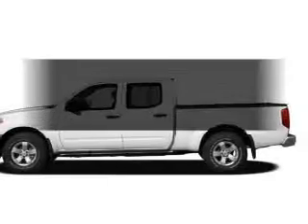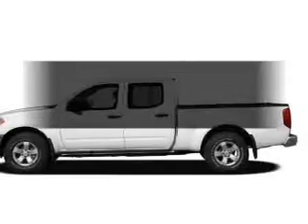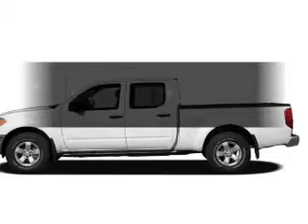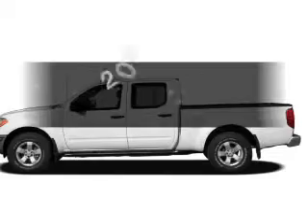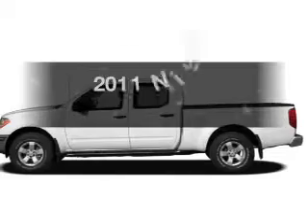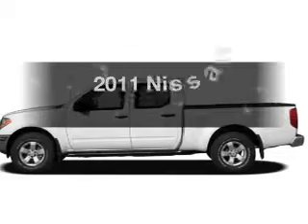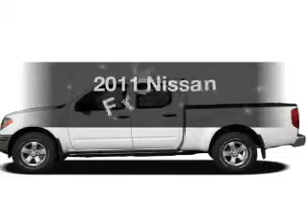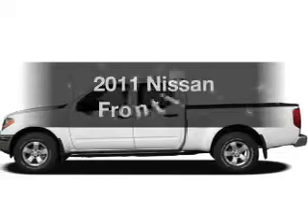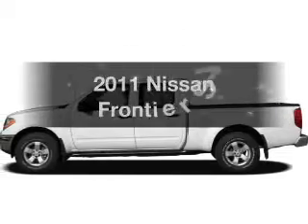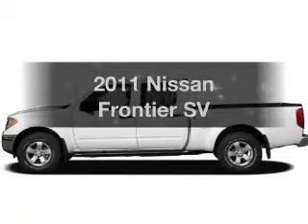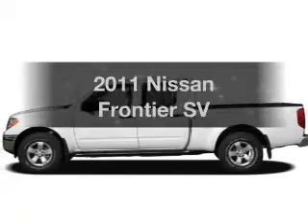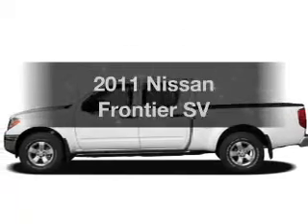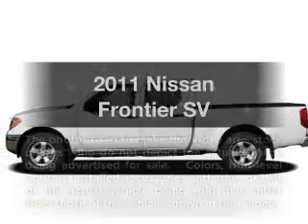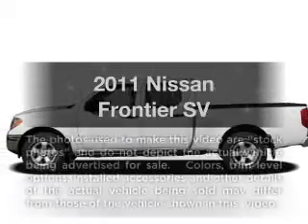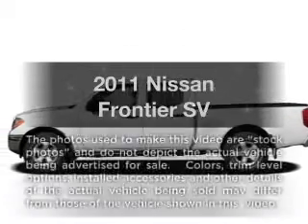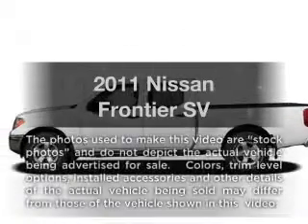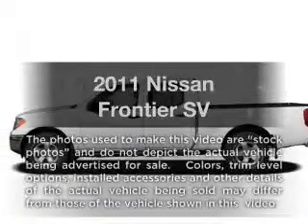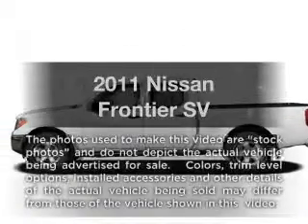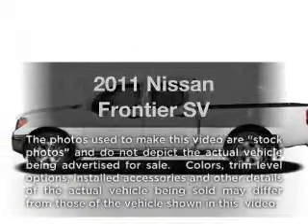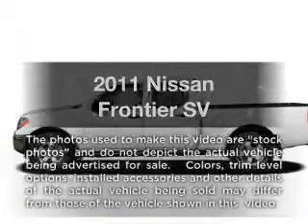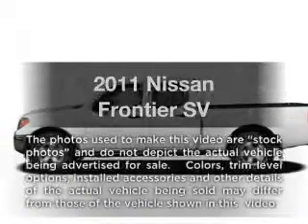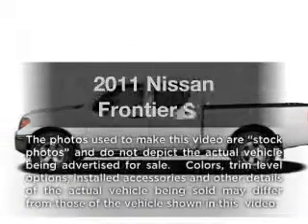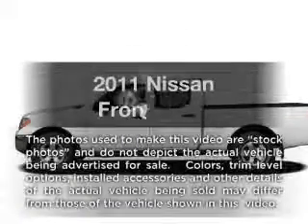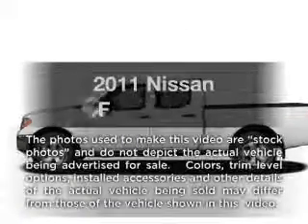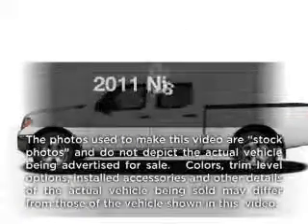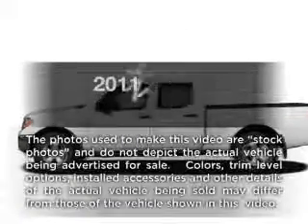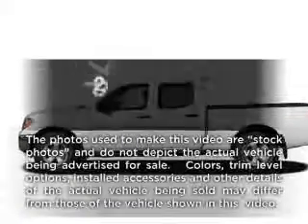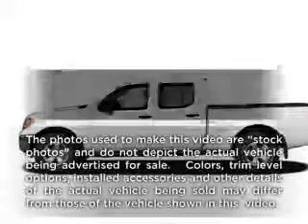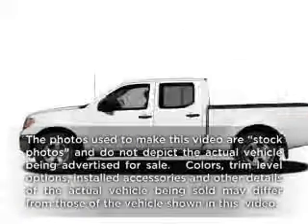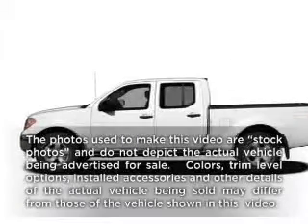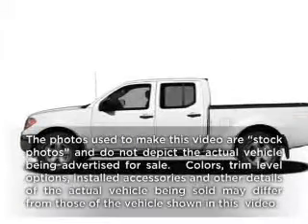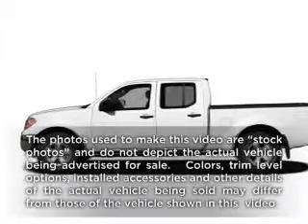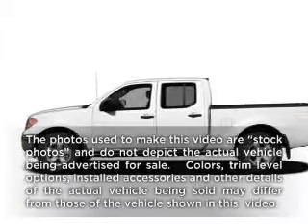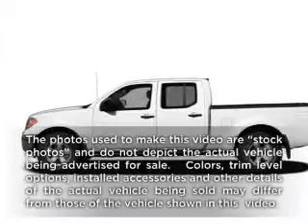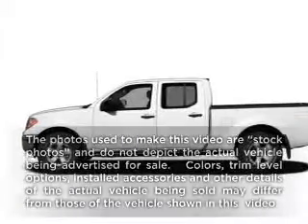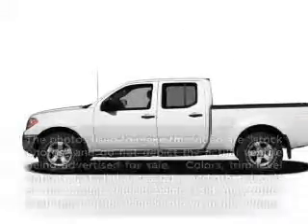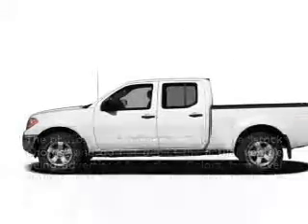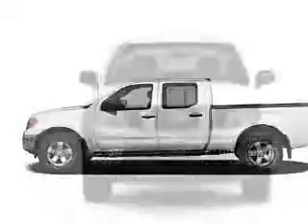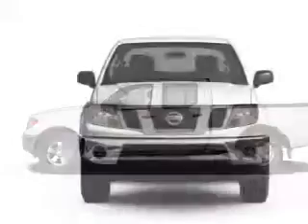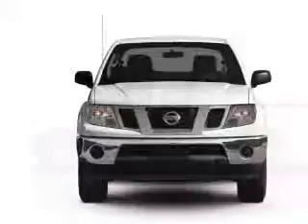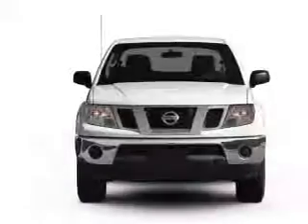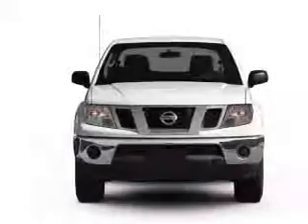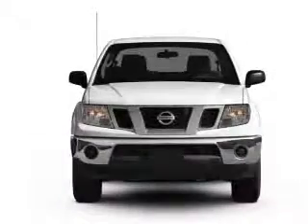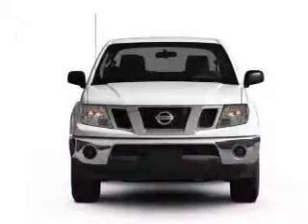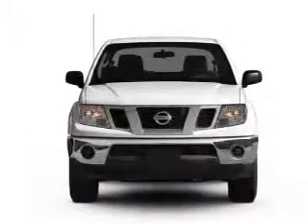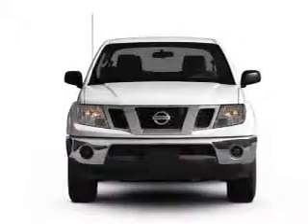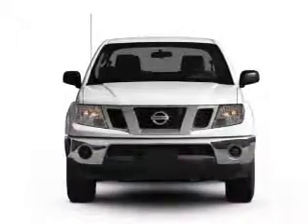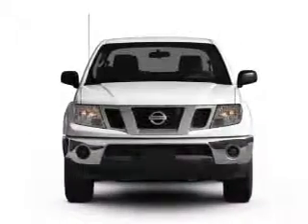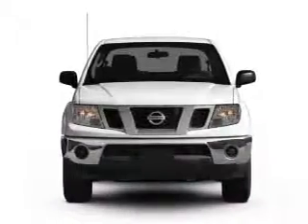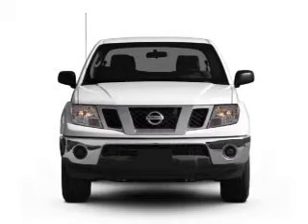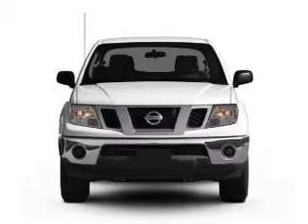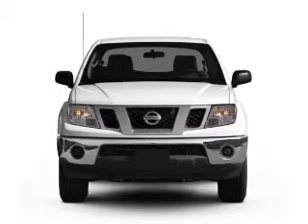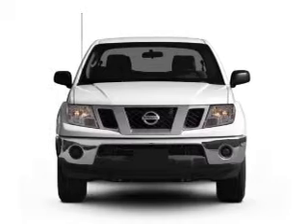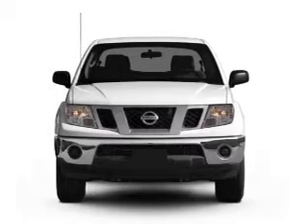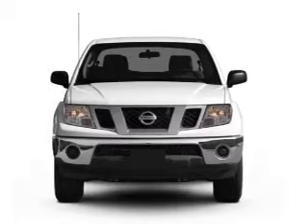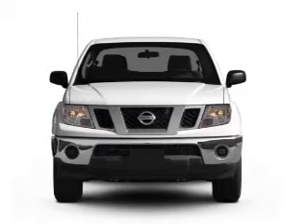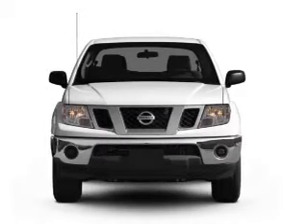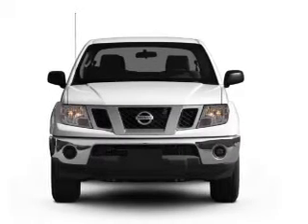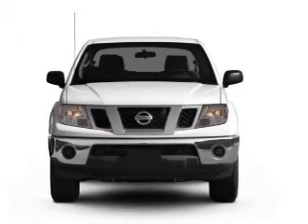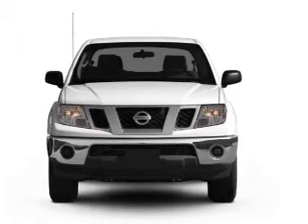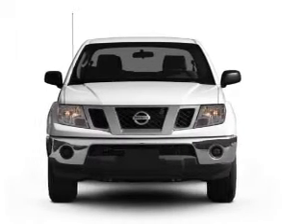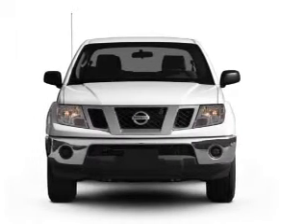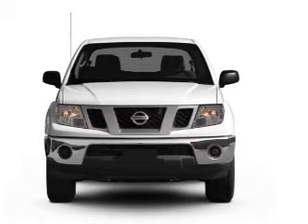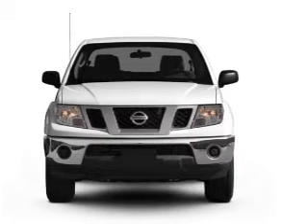Get noticed in this 2011 Nissan Frontier. Everything you need under one roof with this great vehicle.